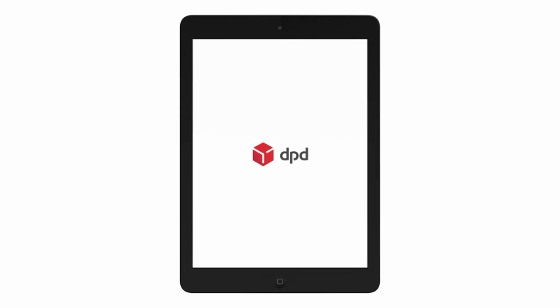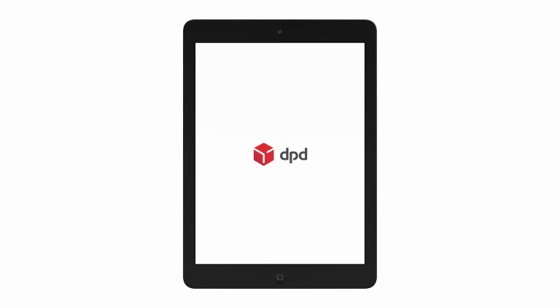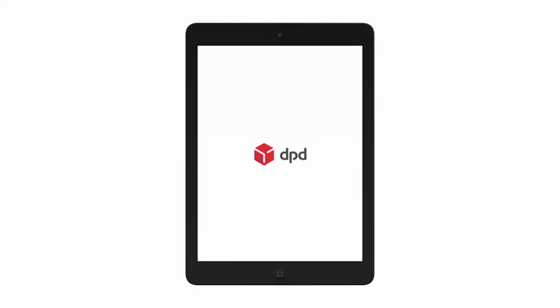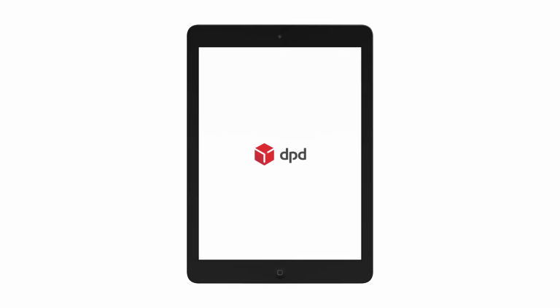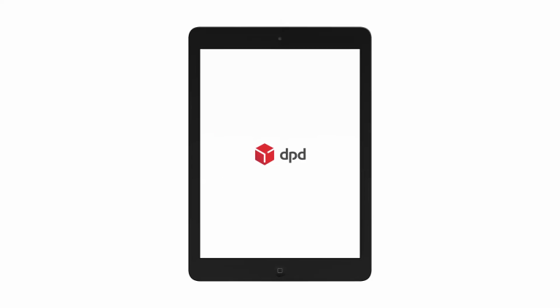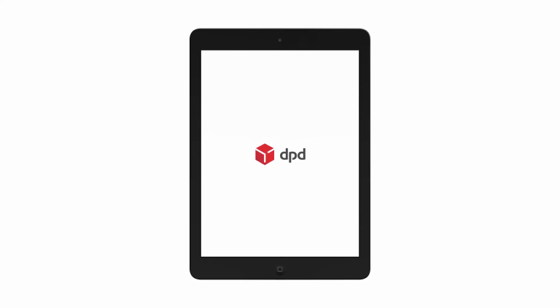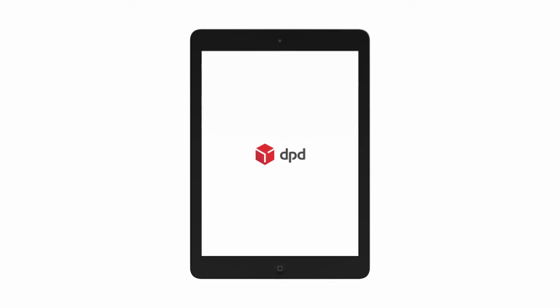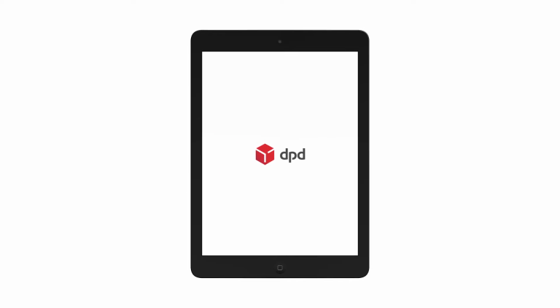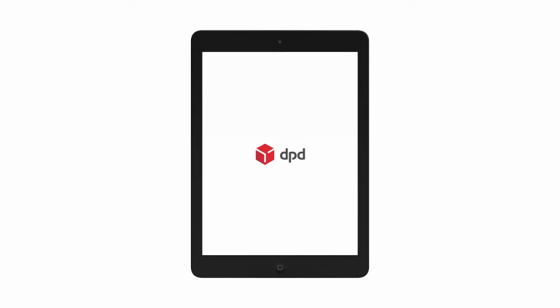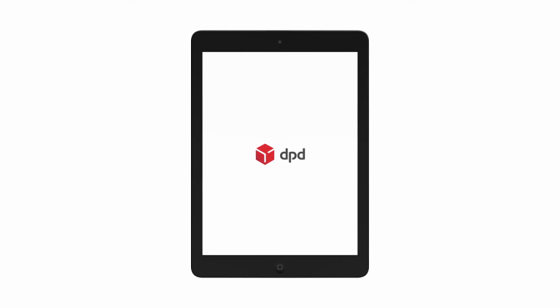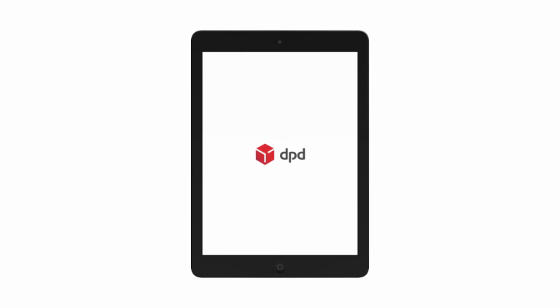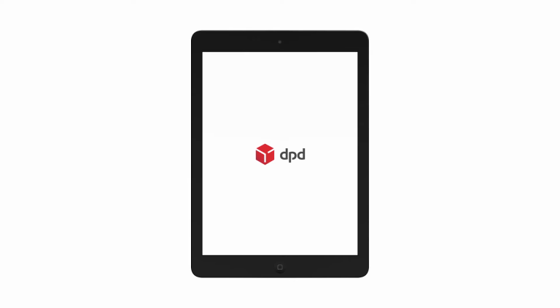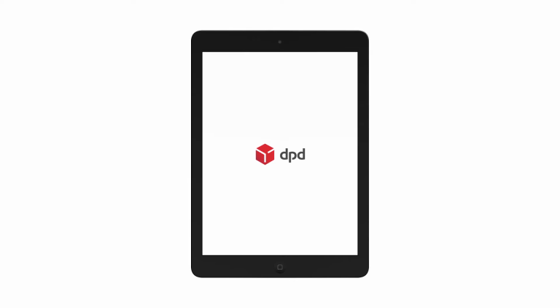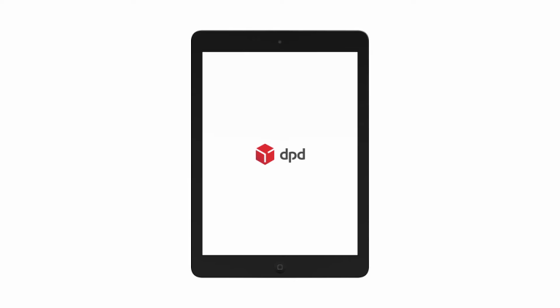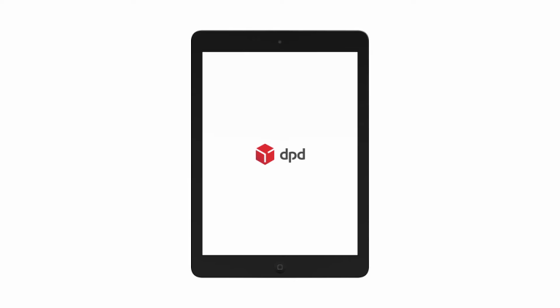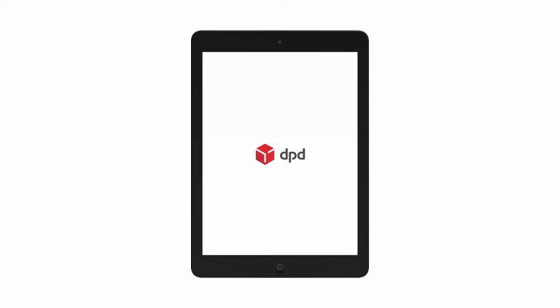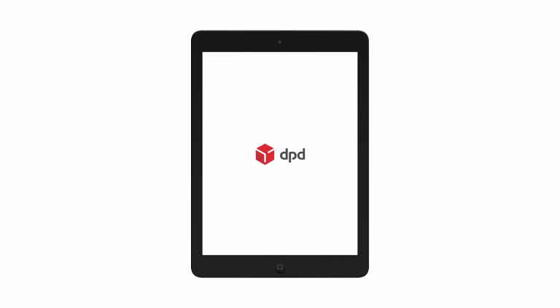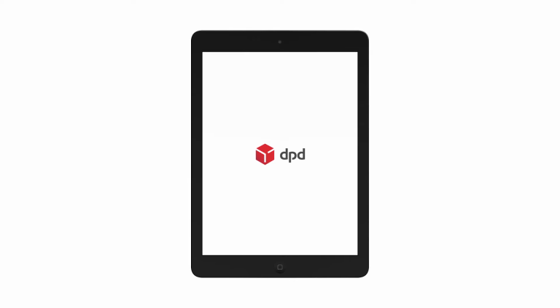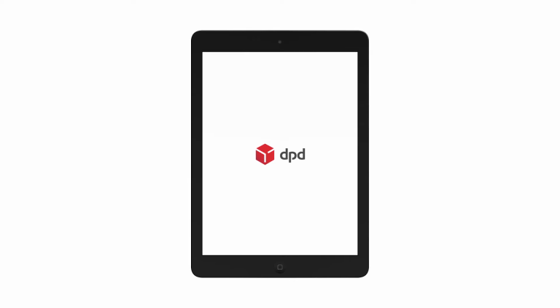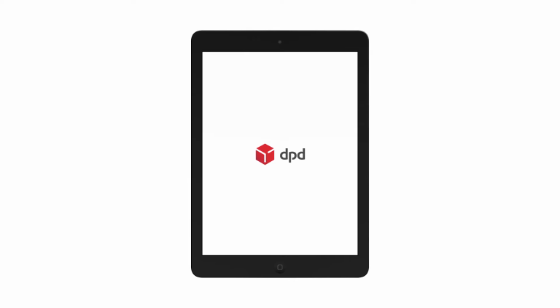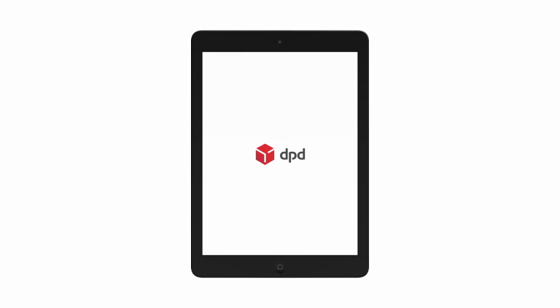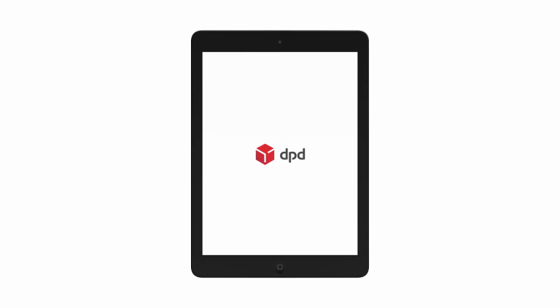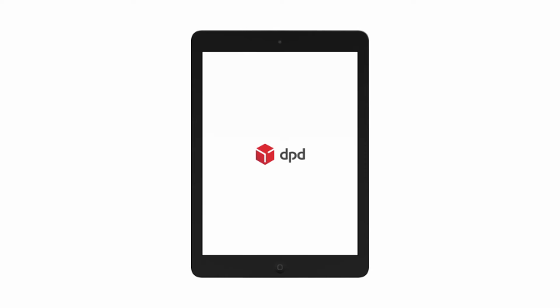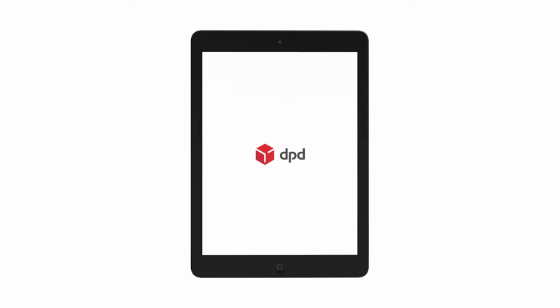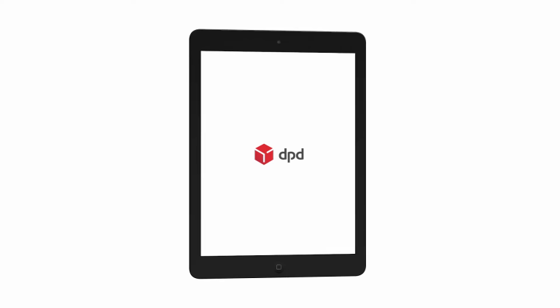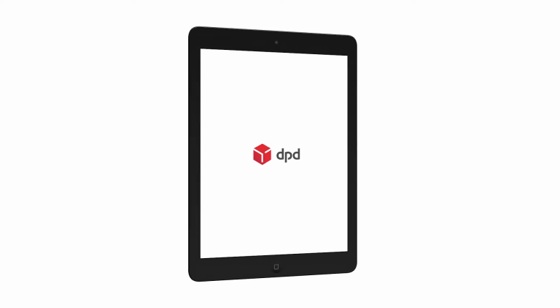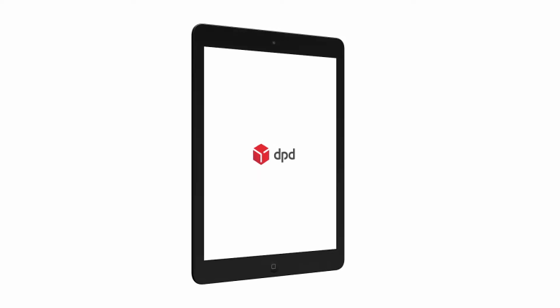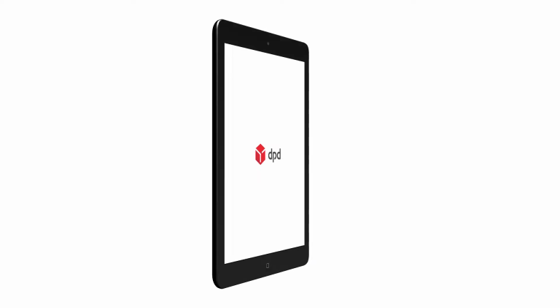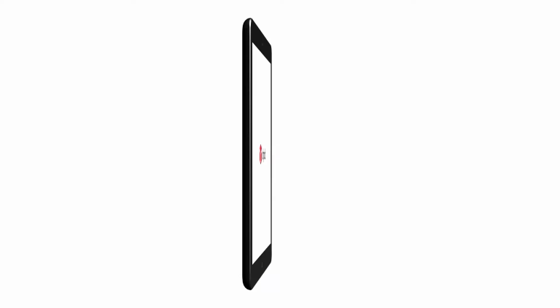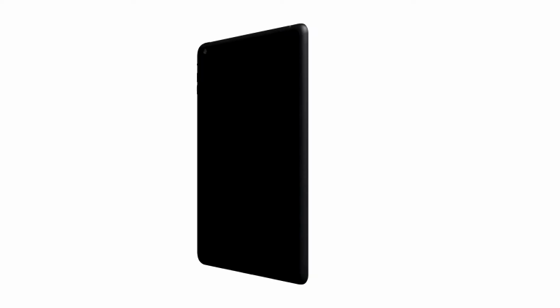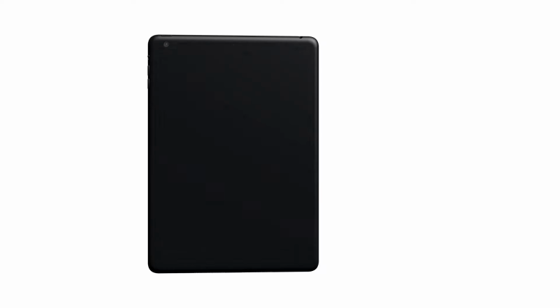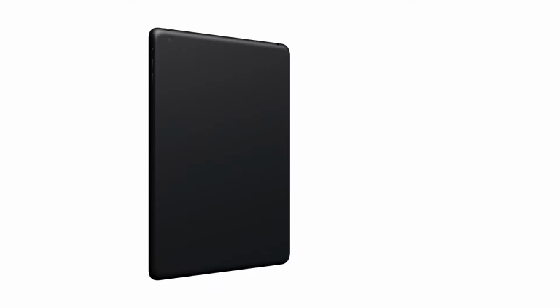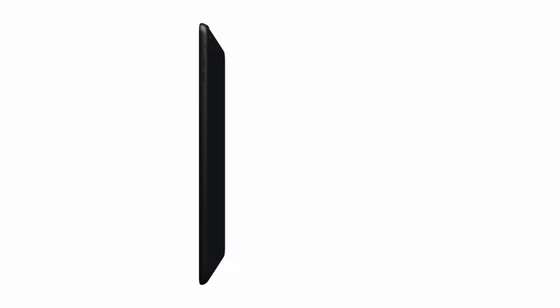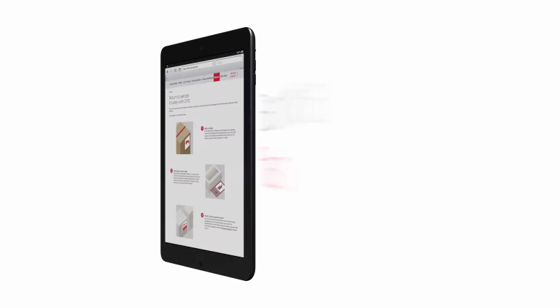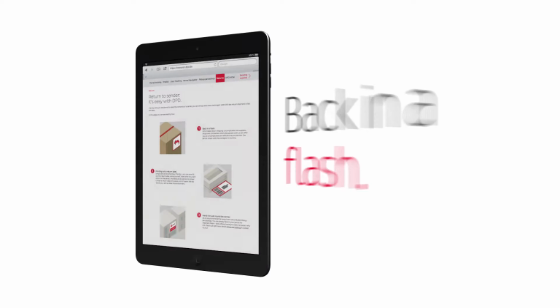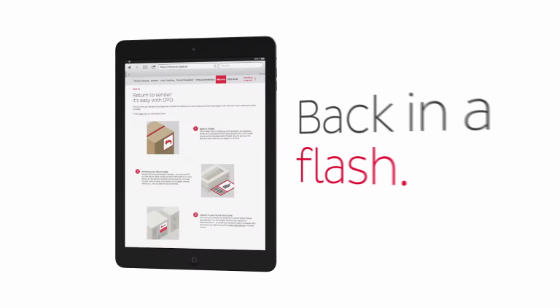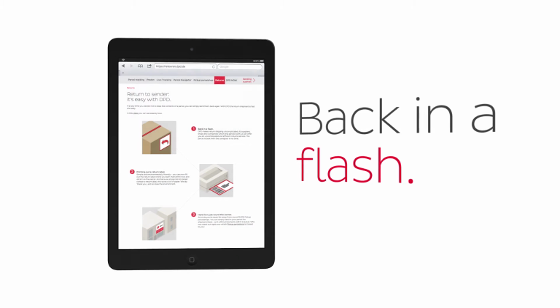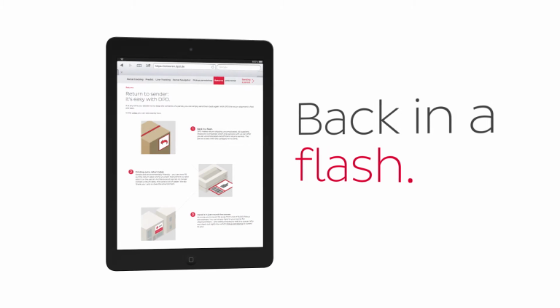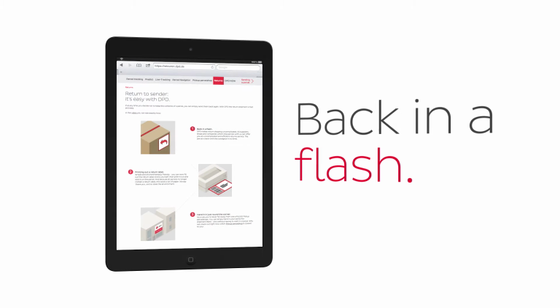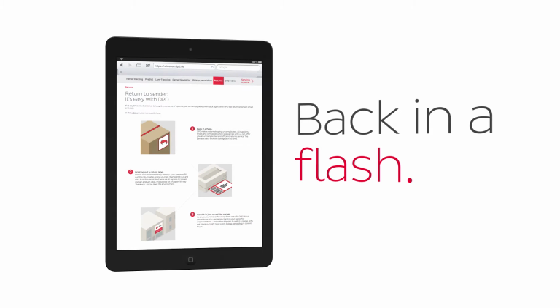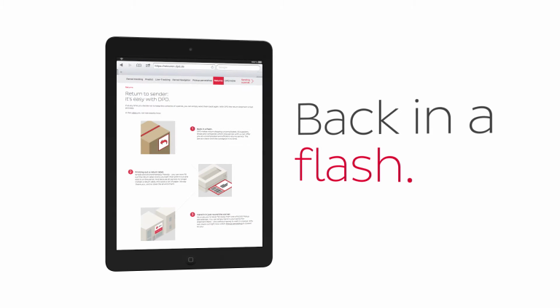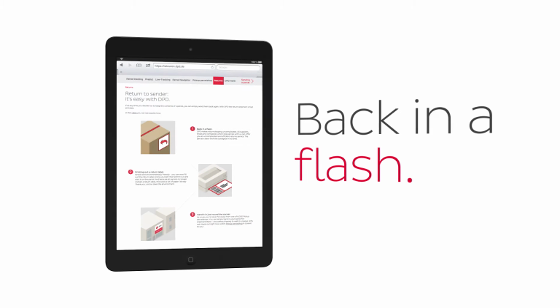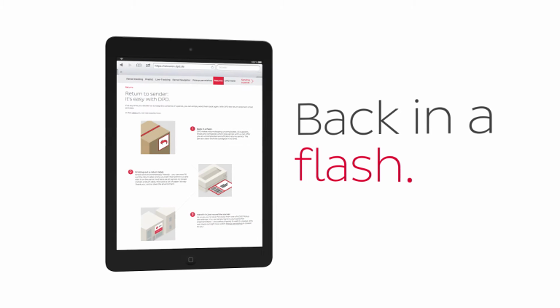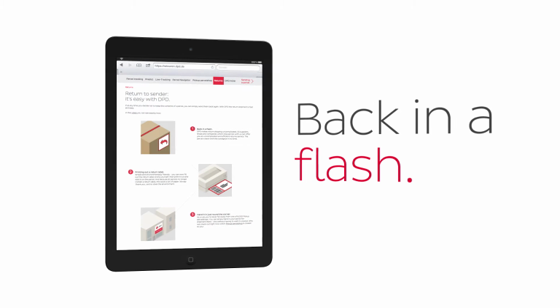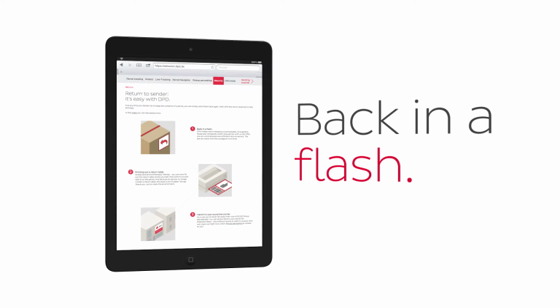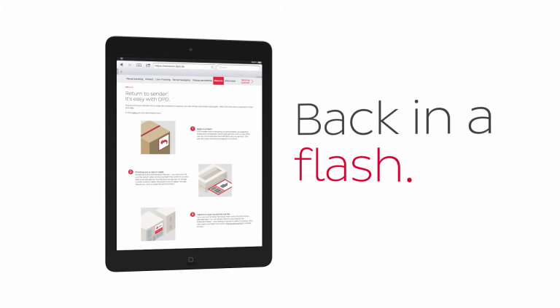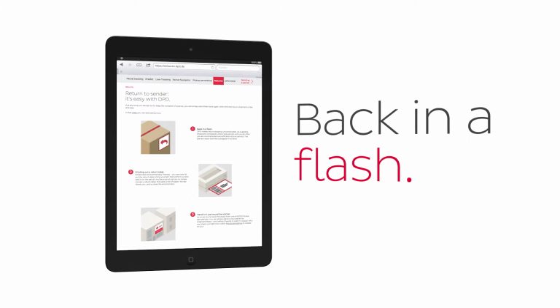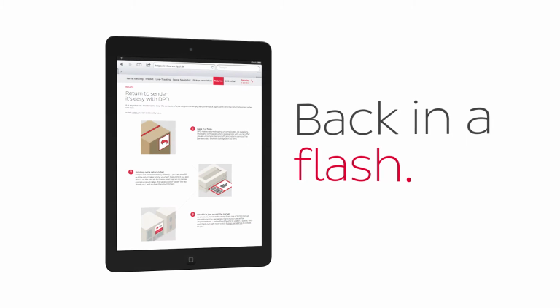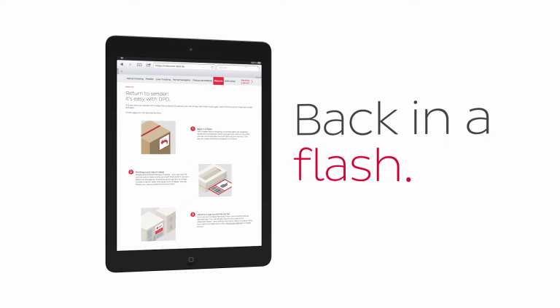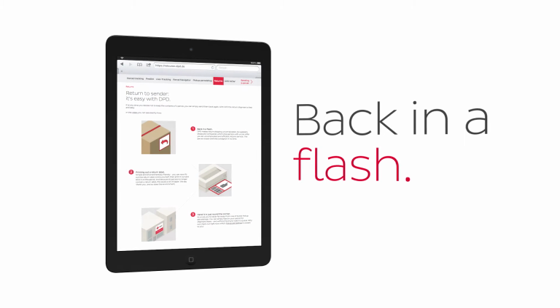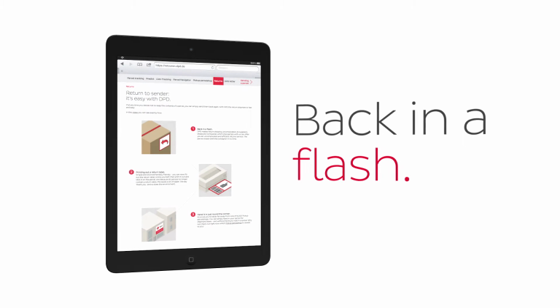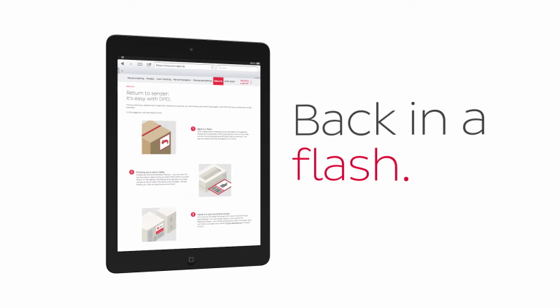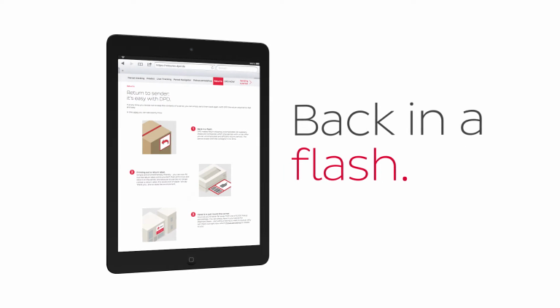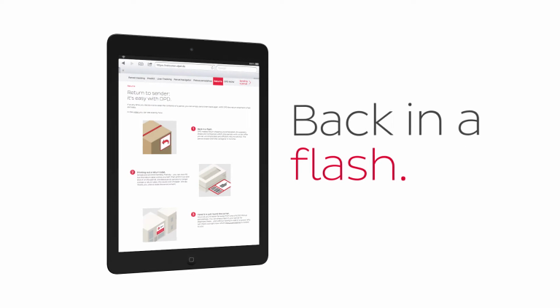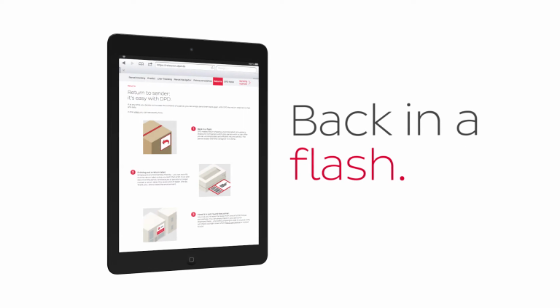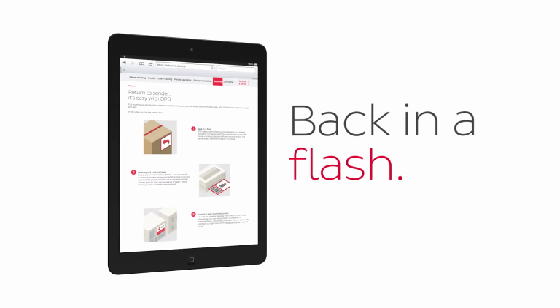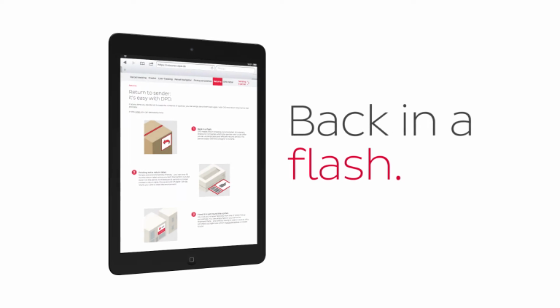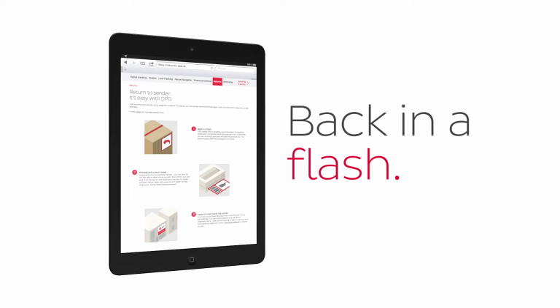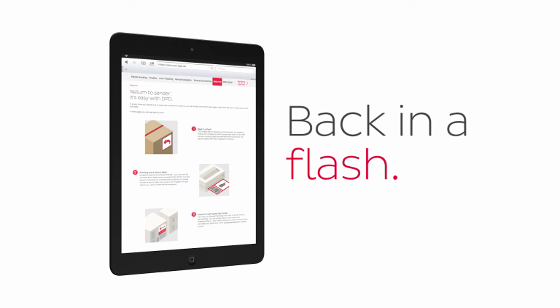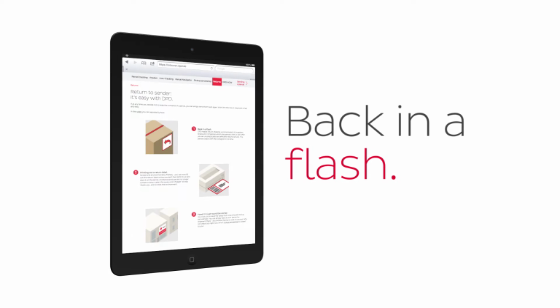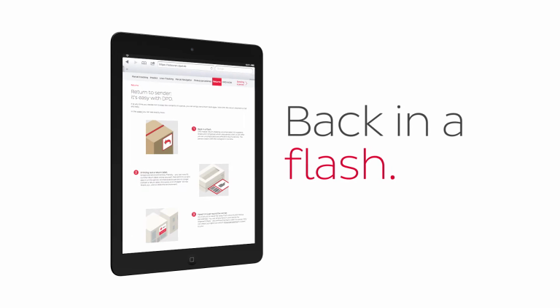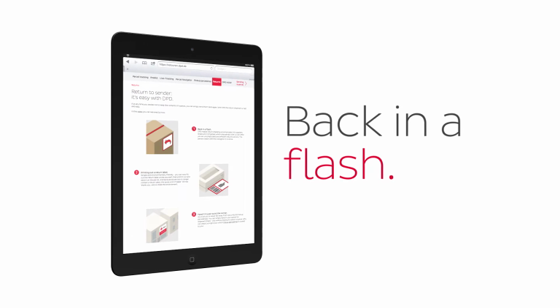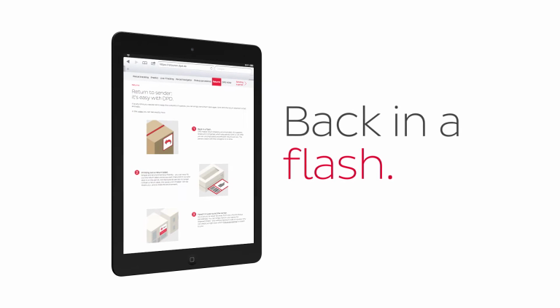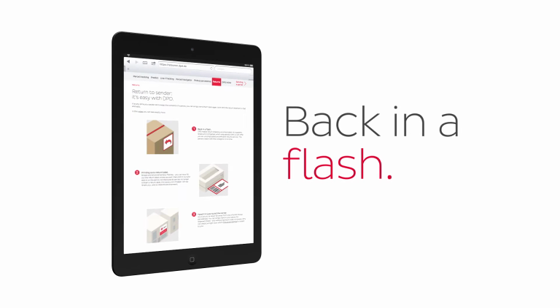Returns are trouble-free with DPD. We offer a simple return service for all shippers.